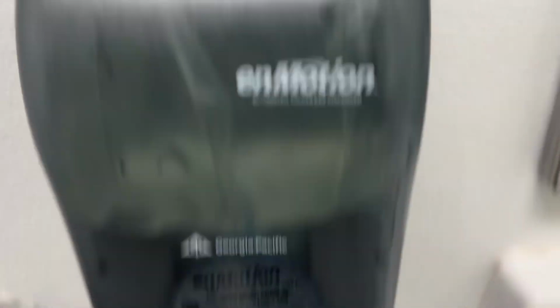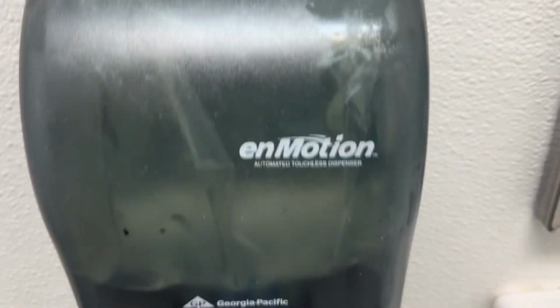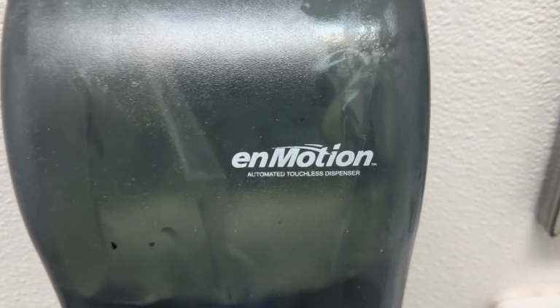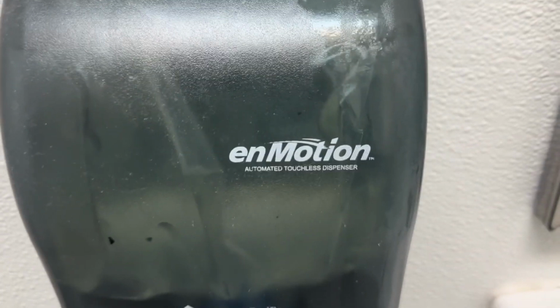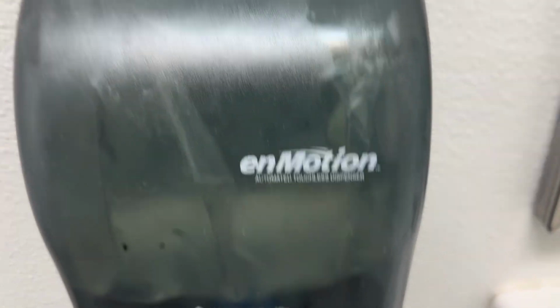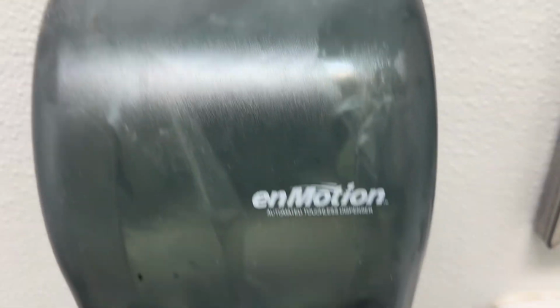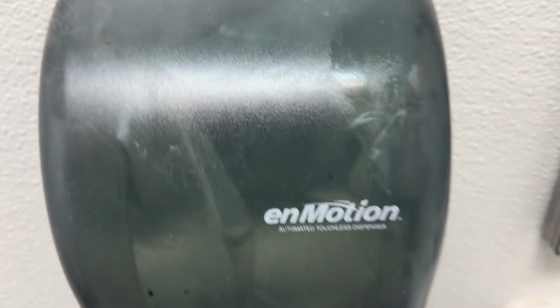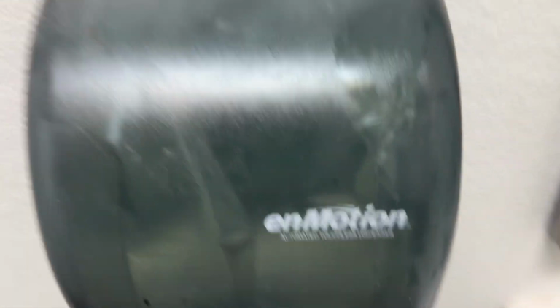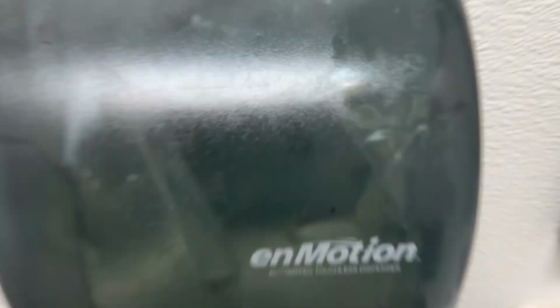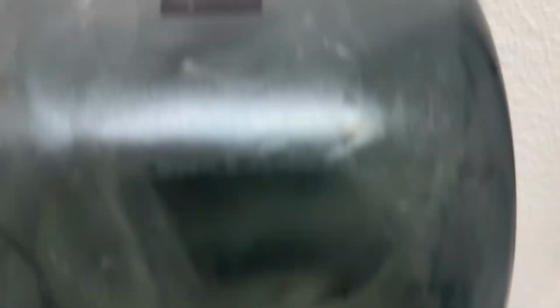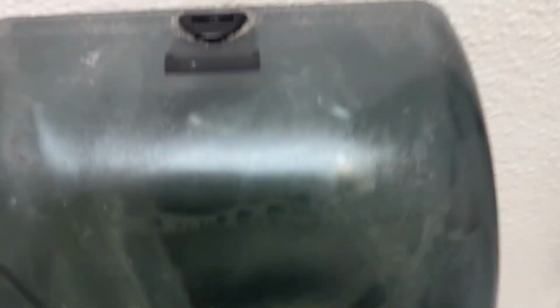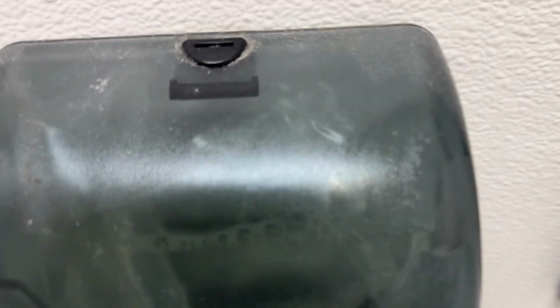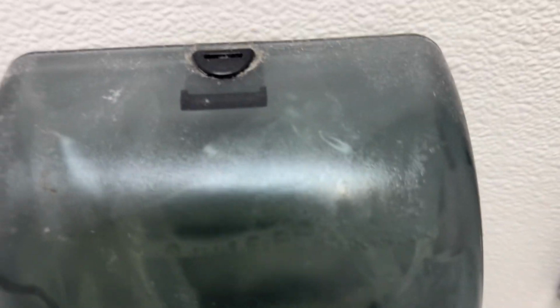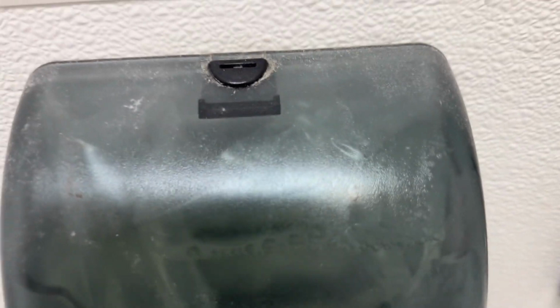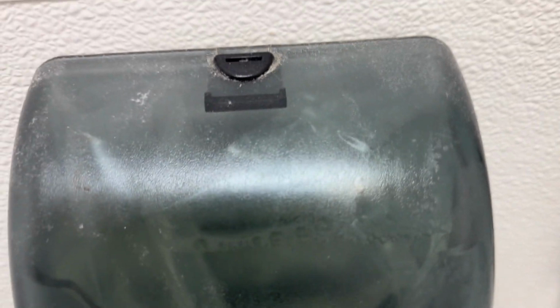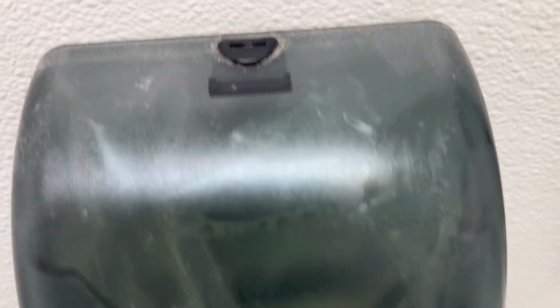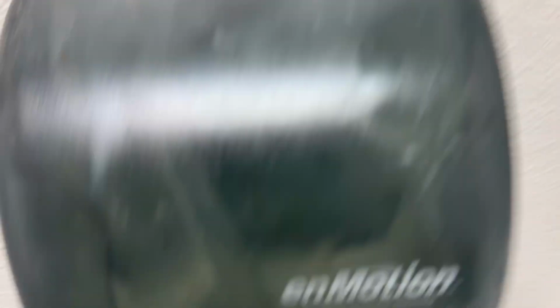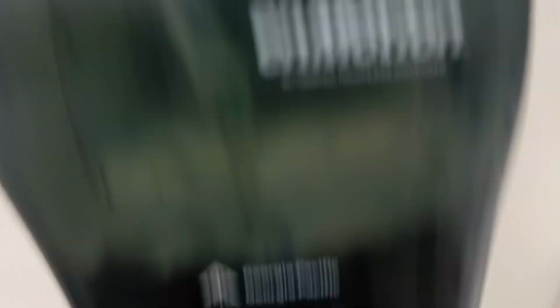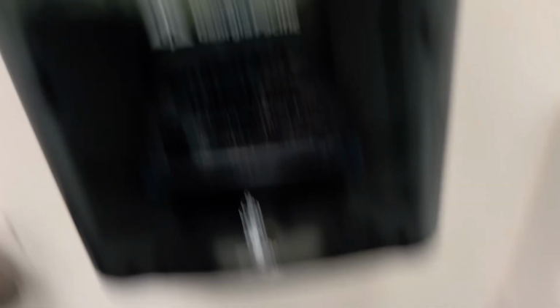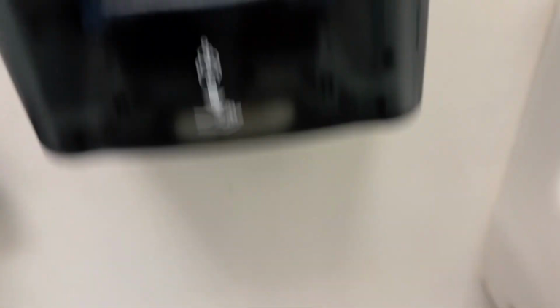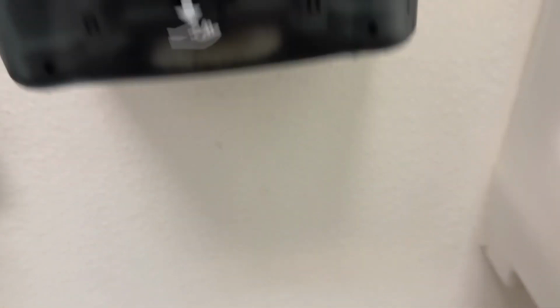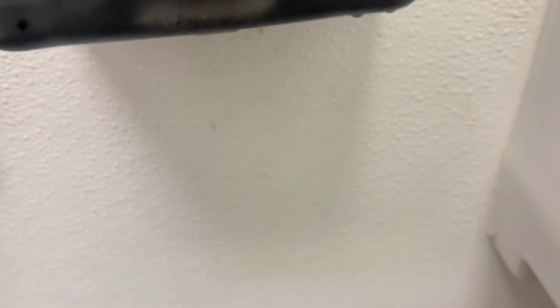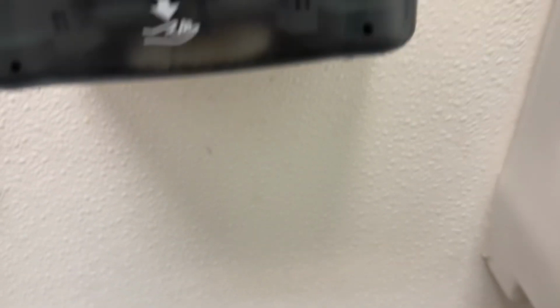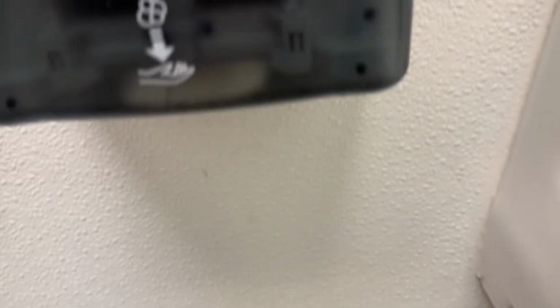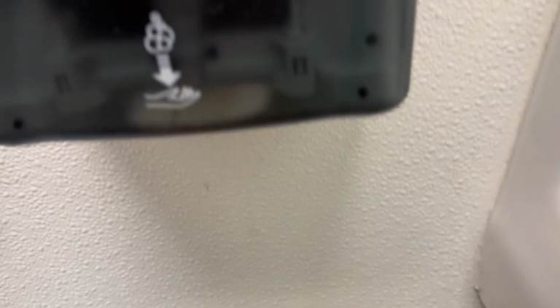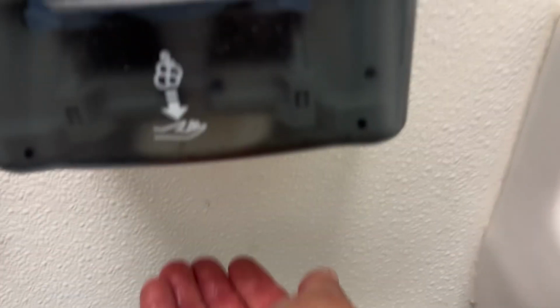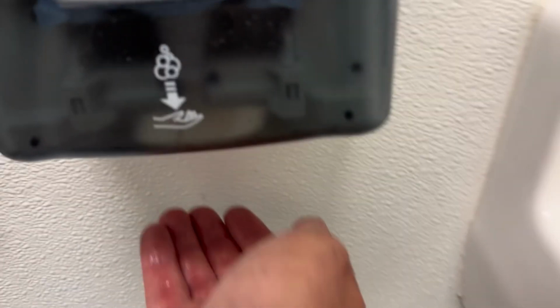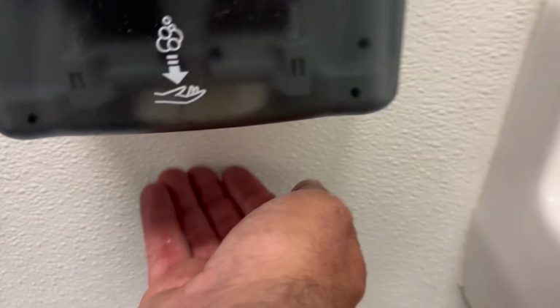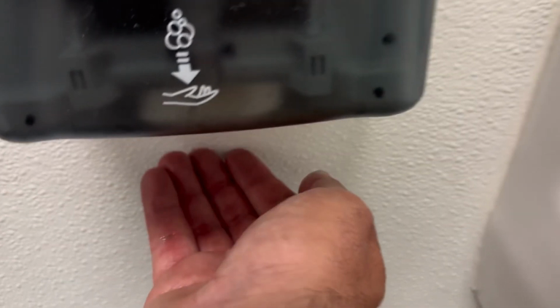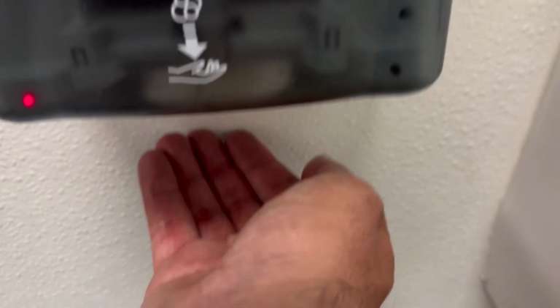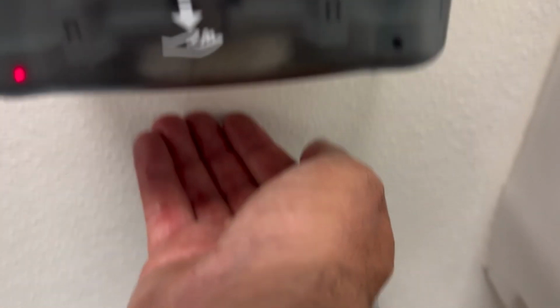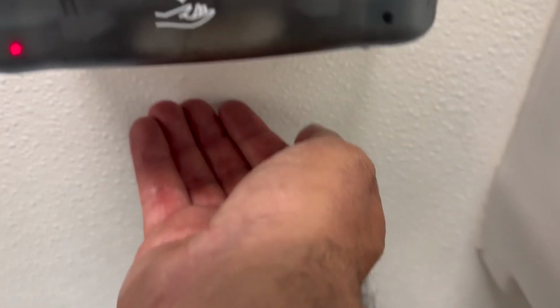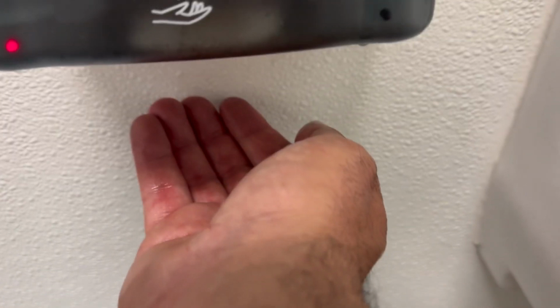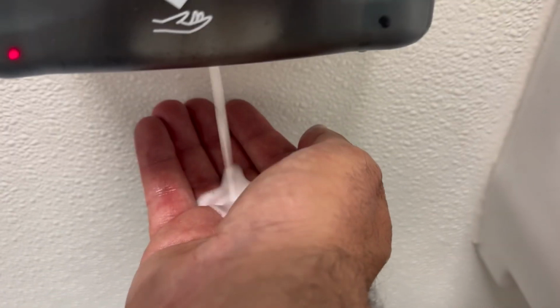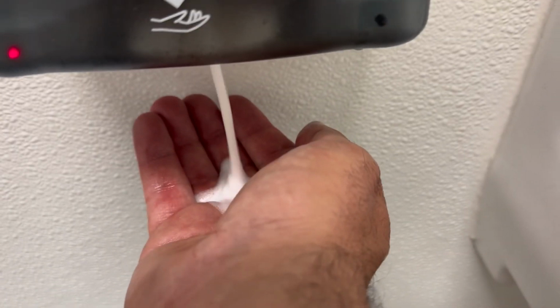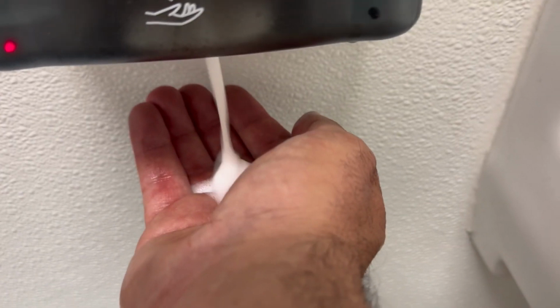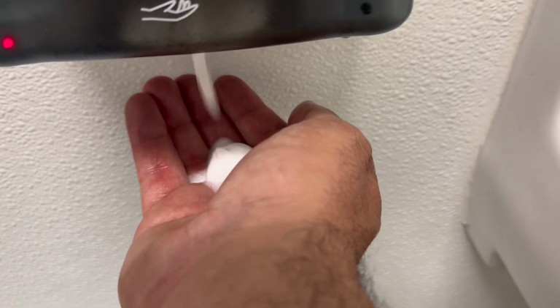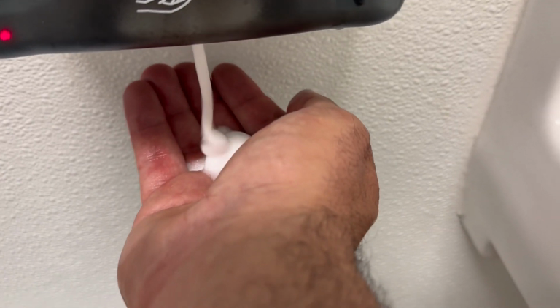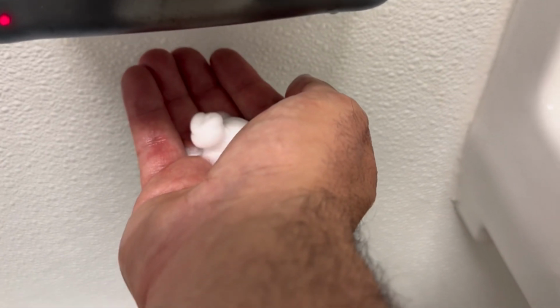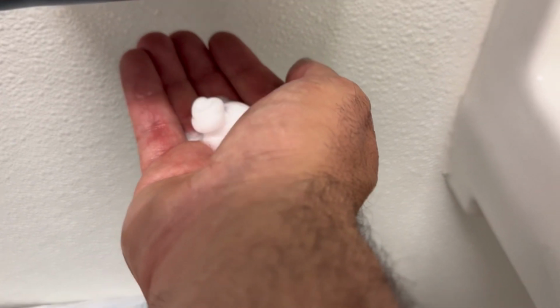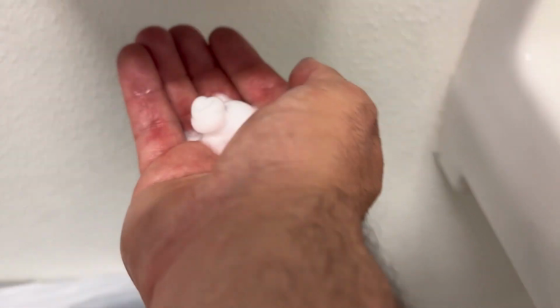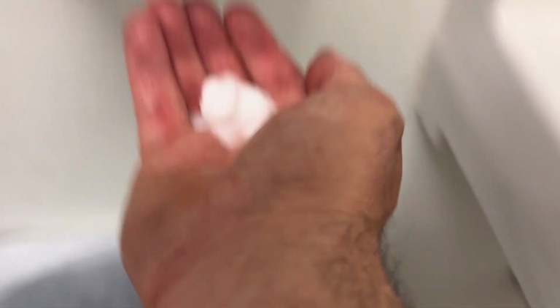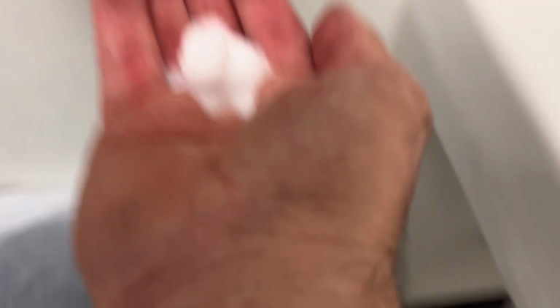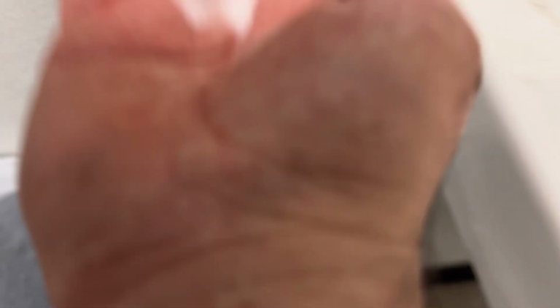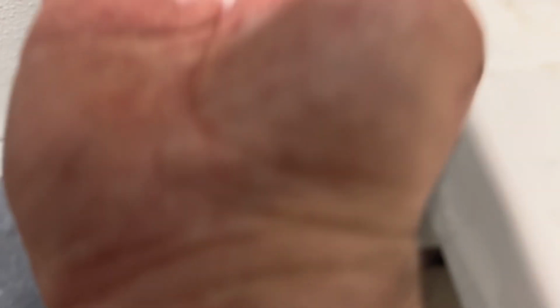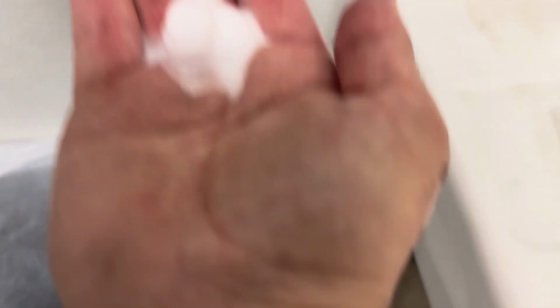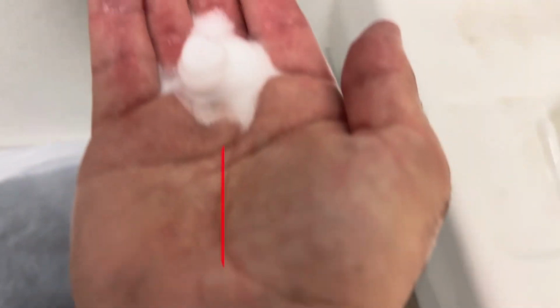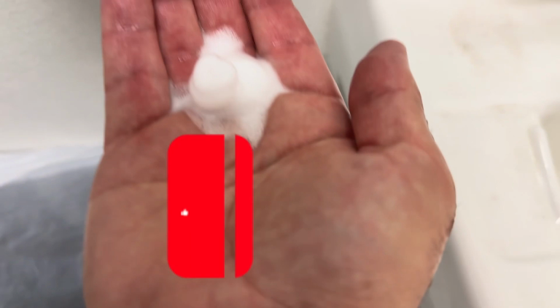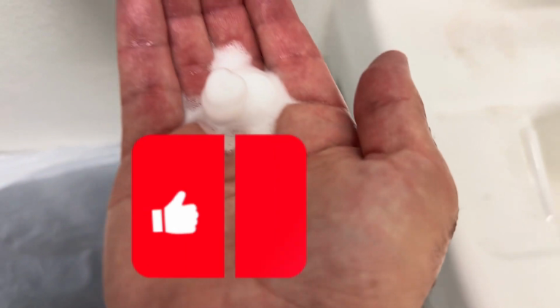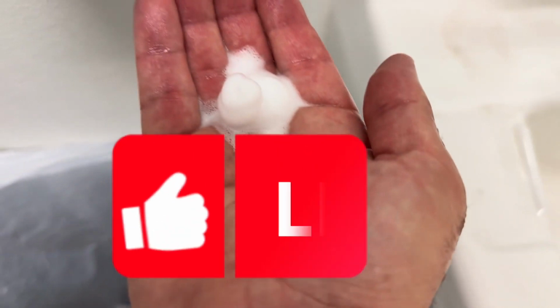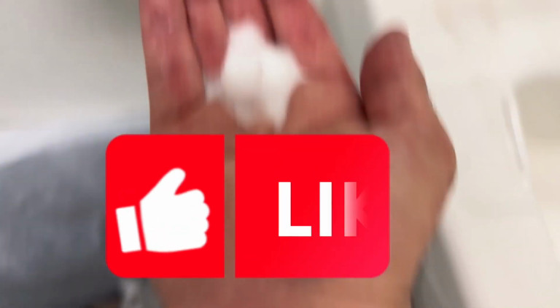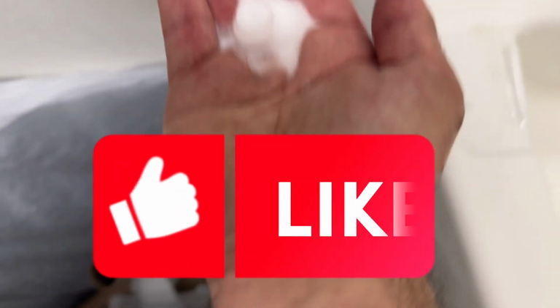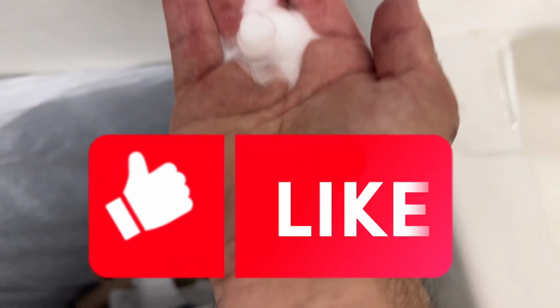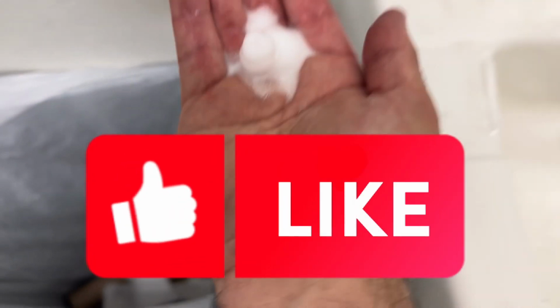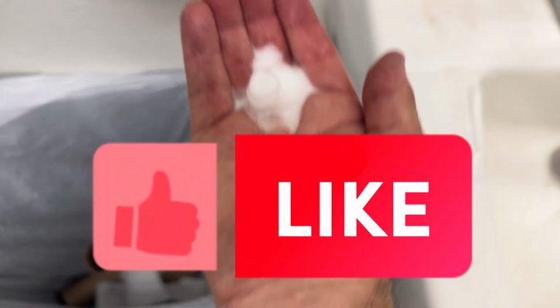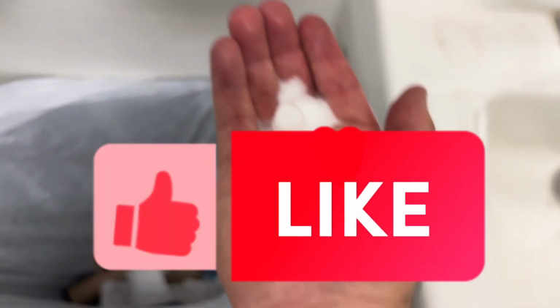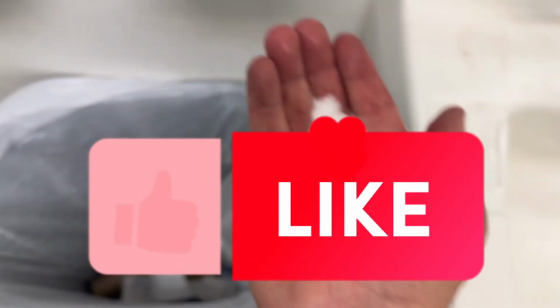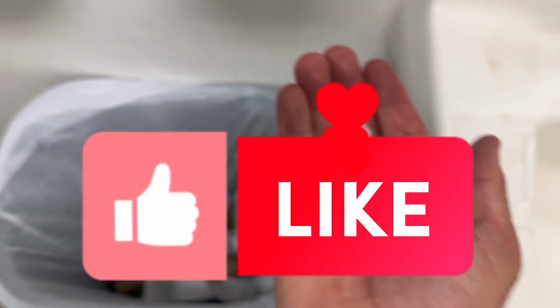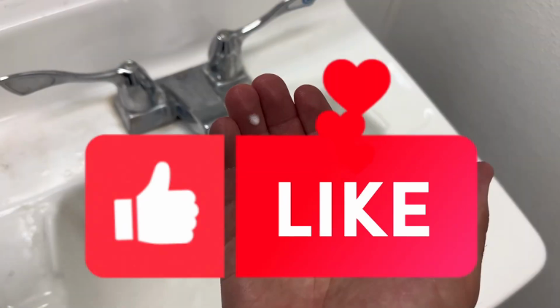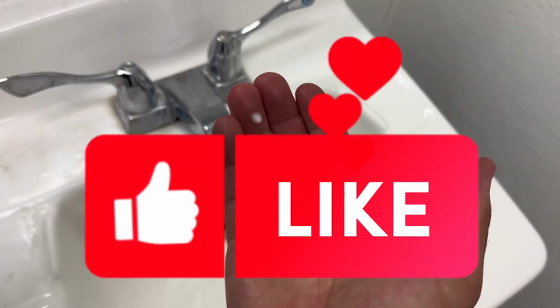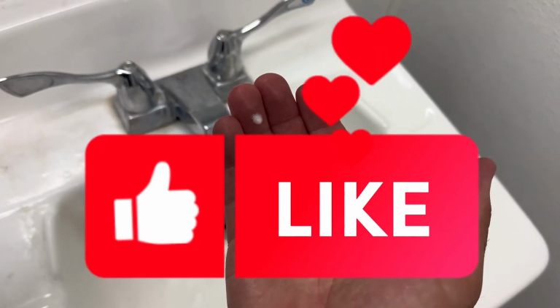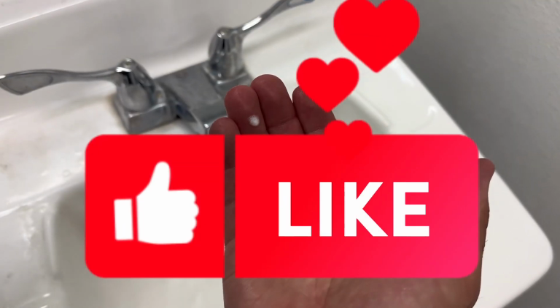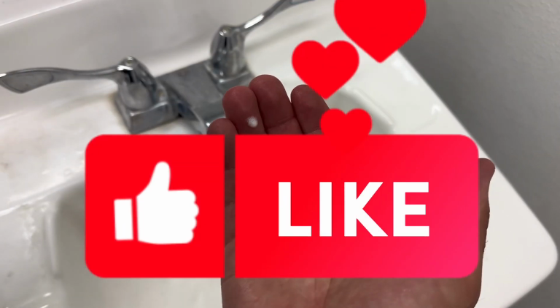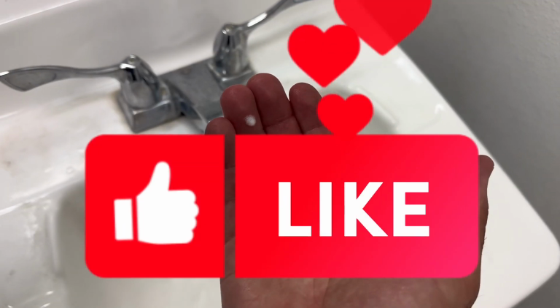Once you've closed it up and this is sealed, then you're good to go. Thanks for watching.